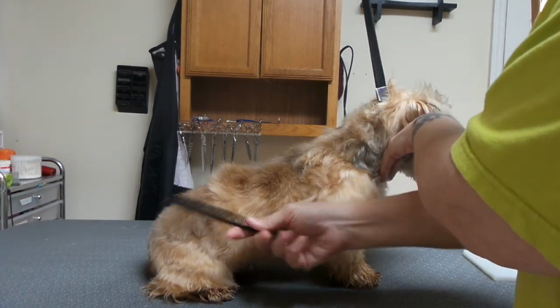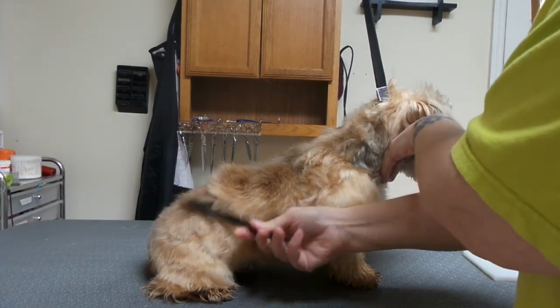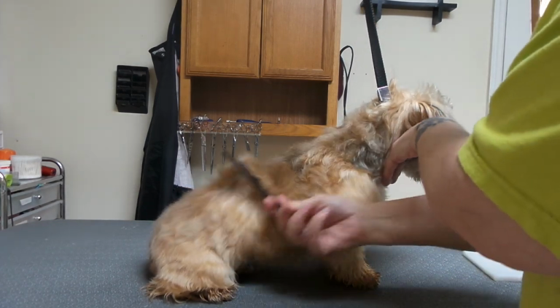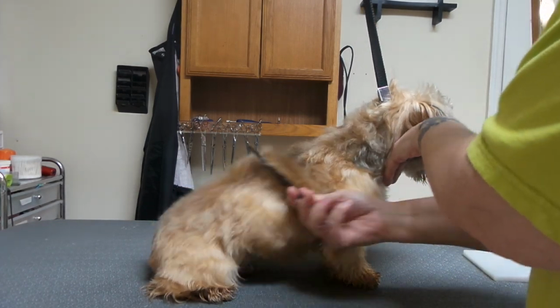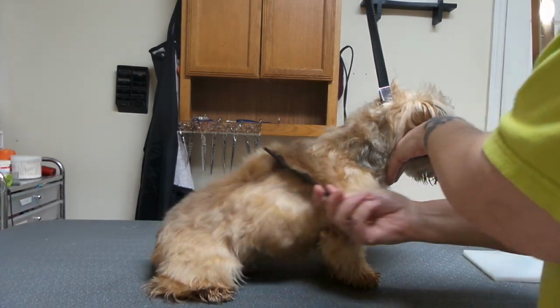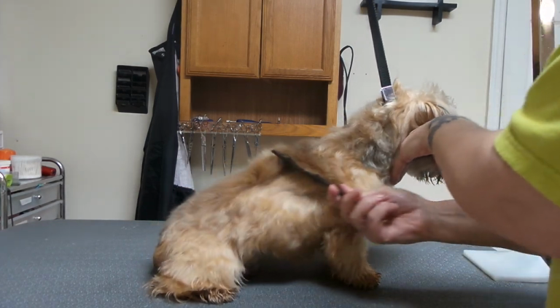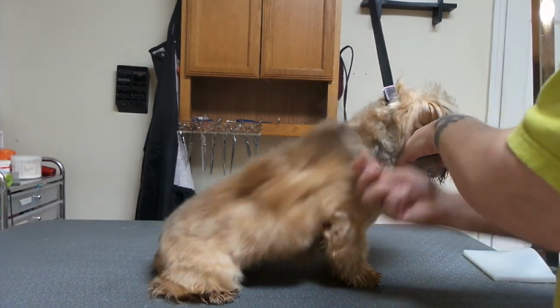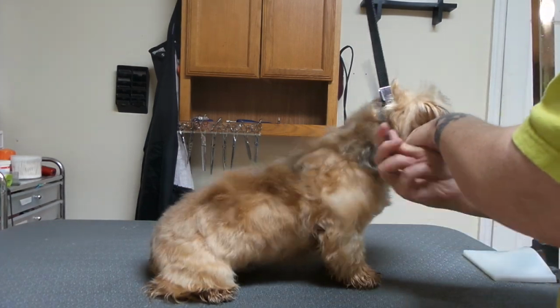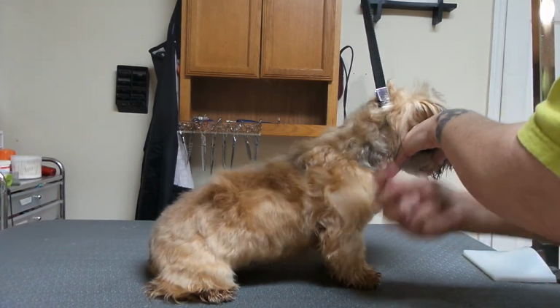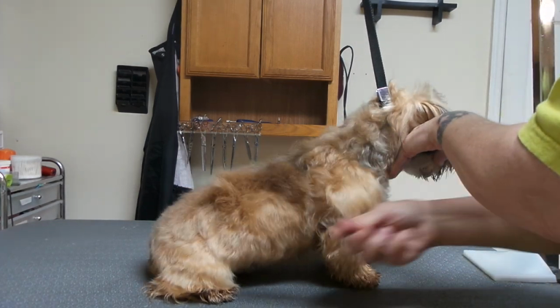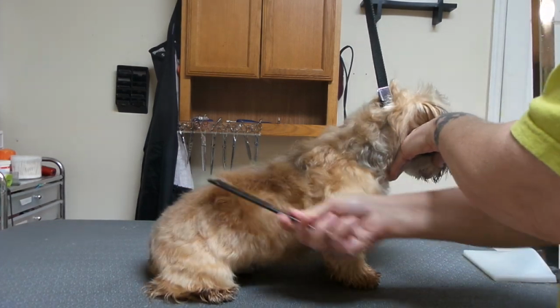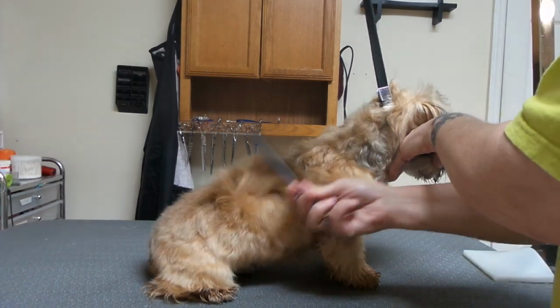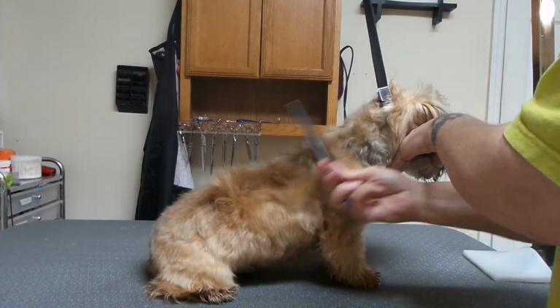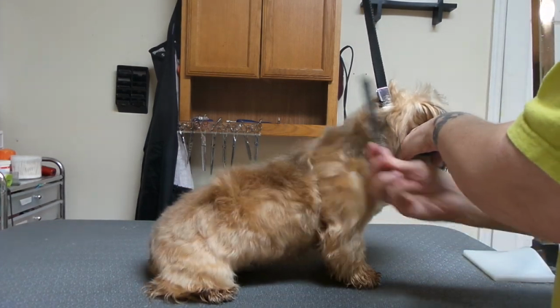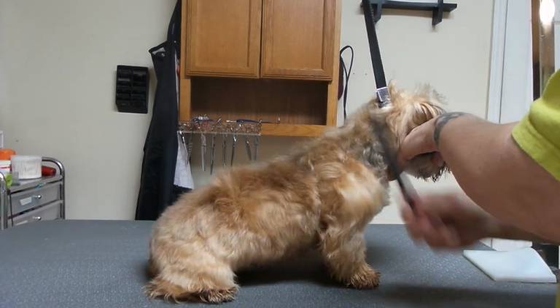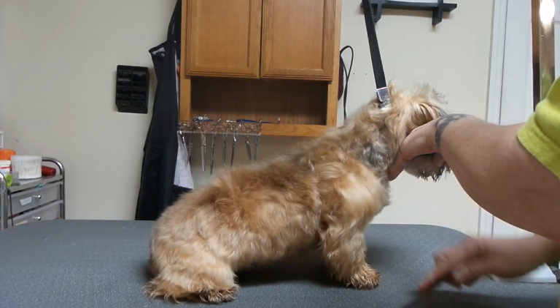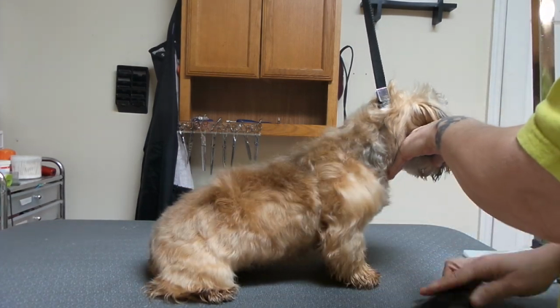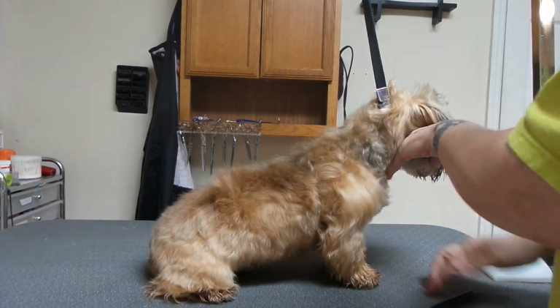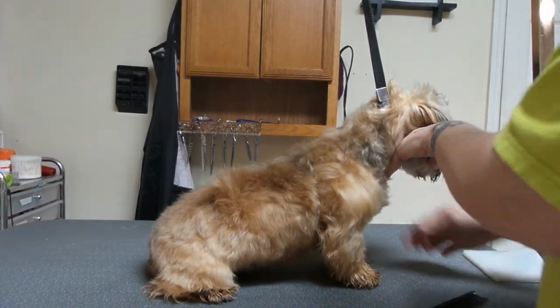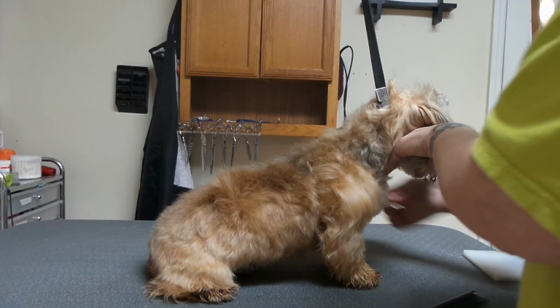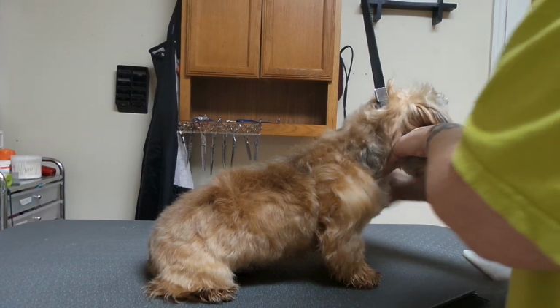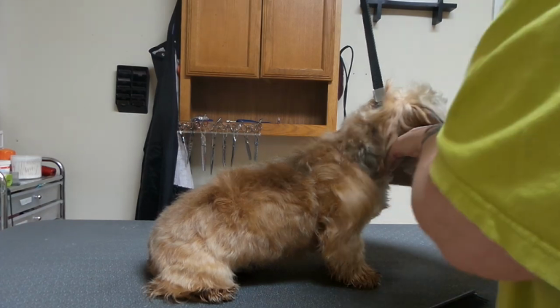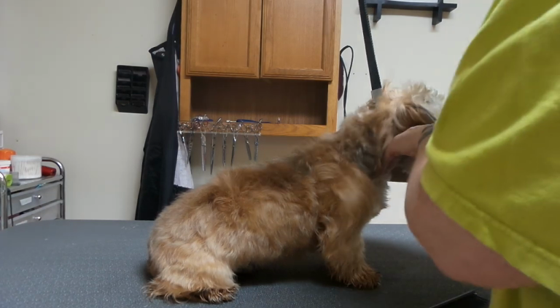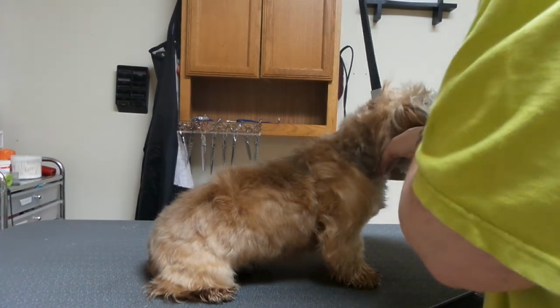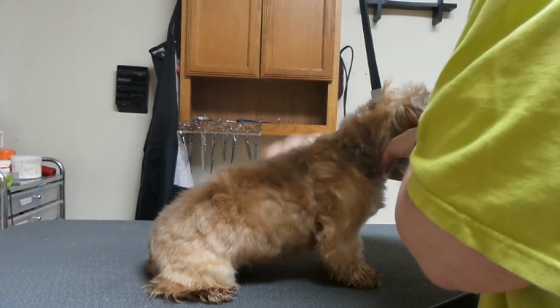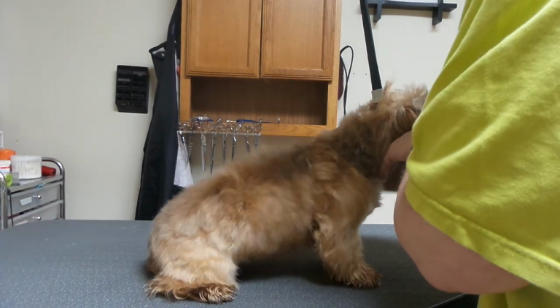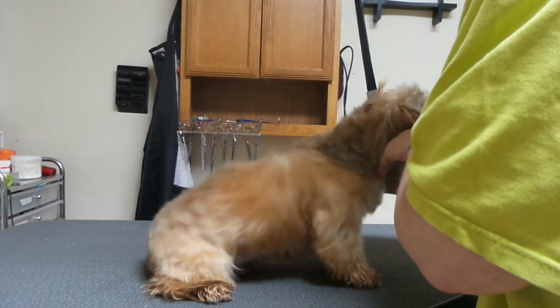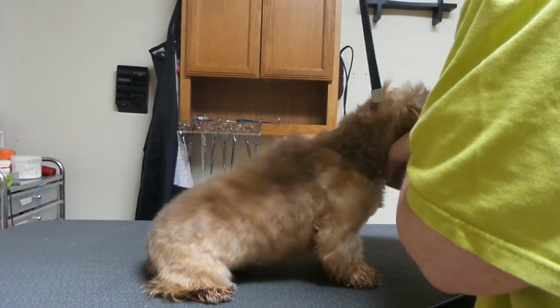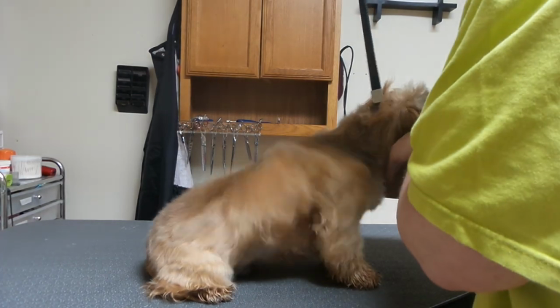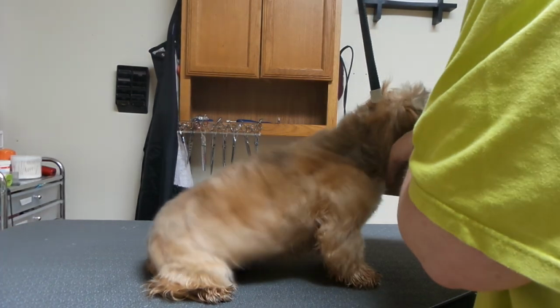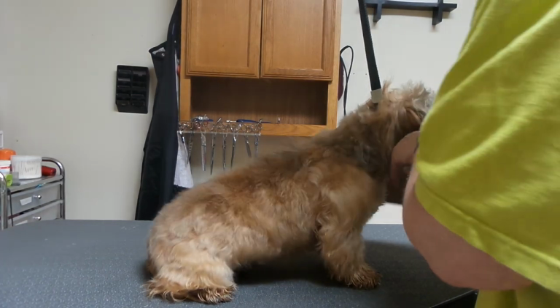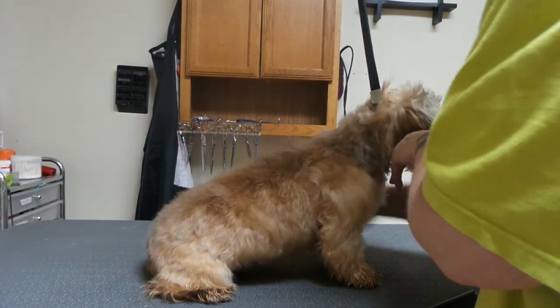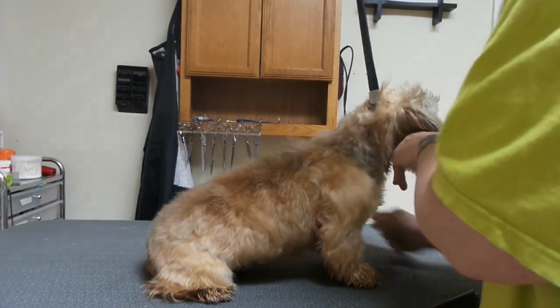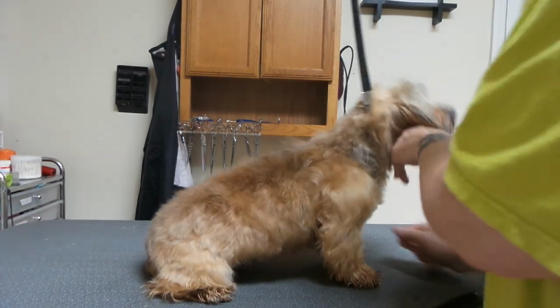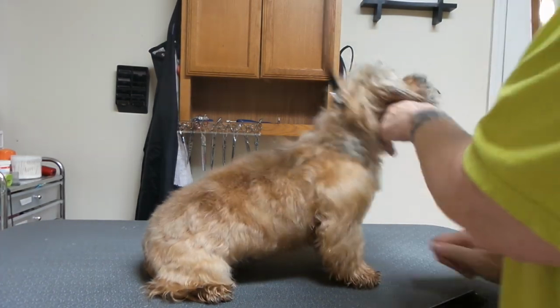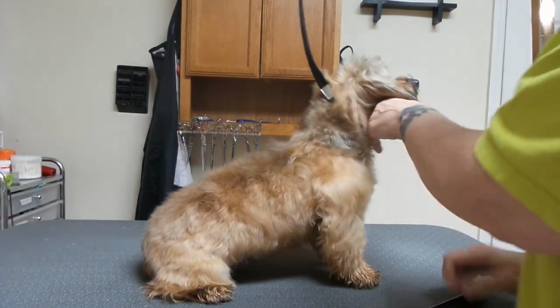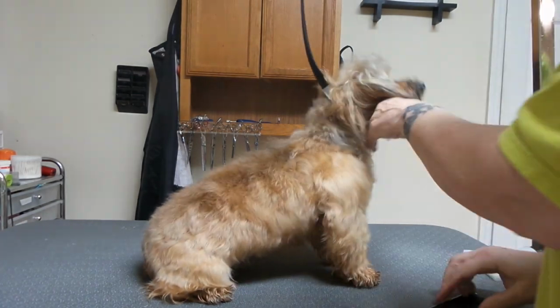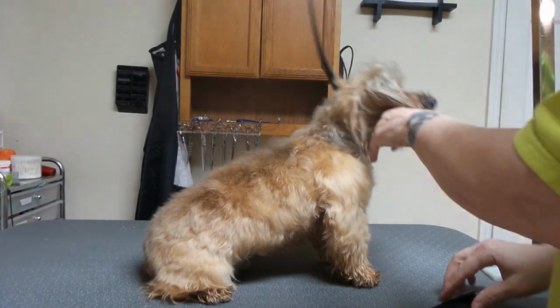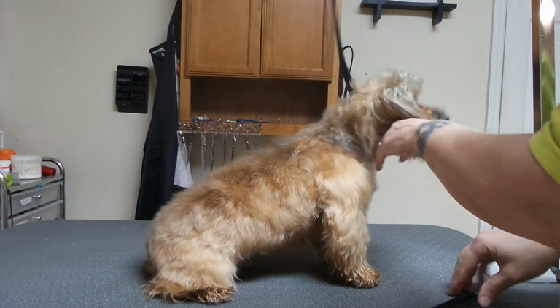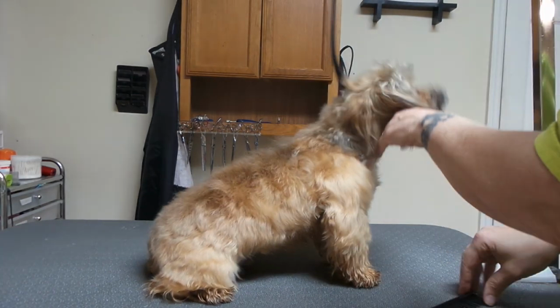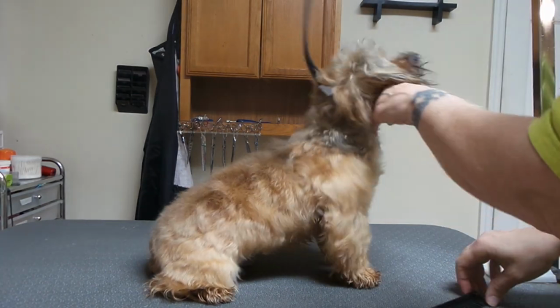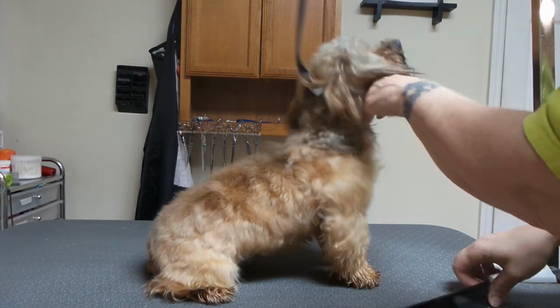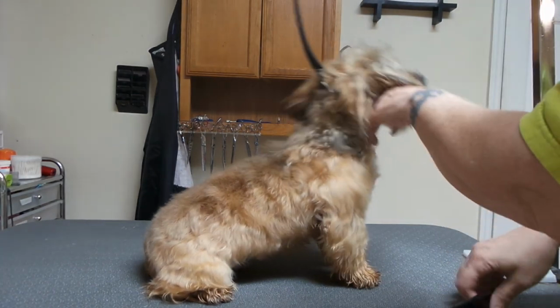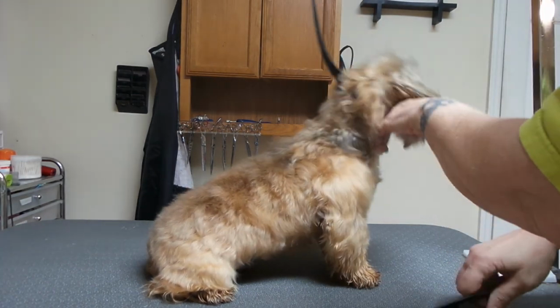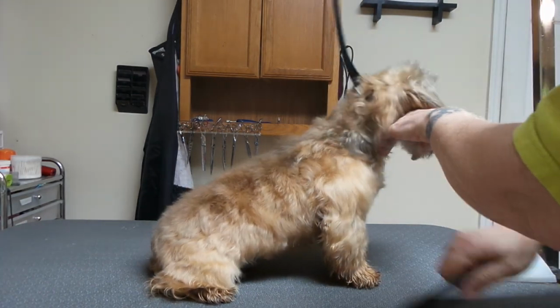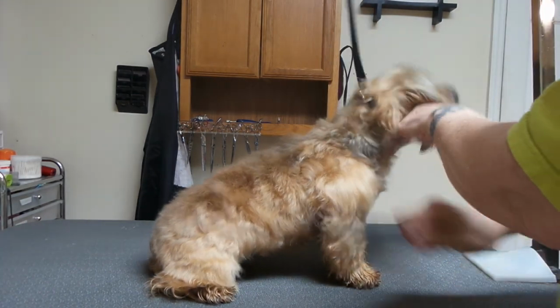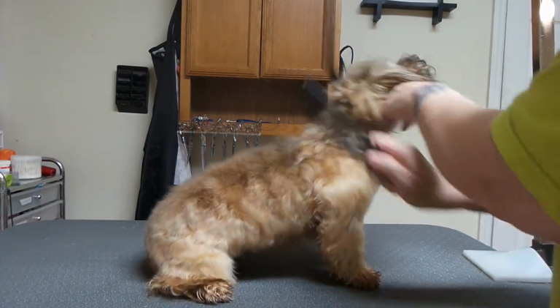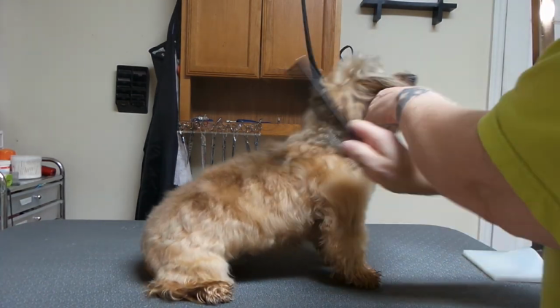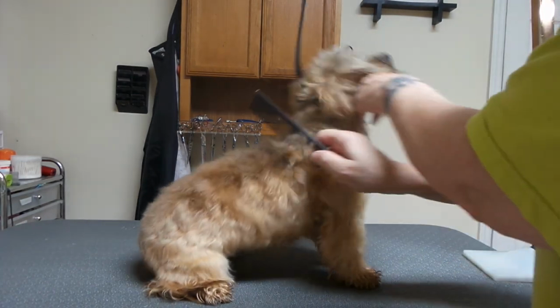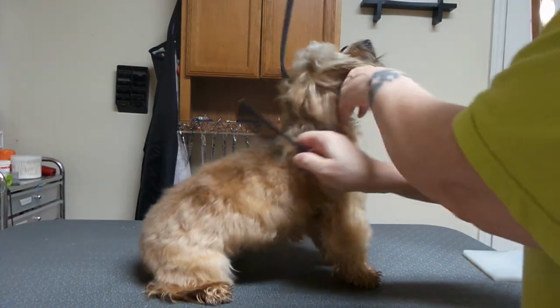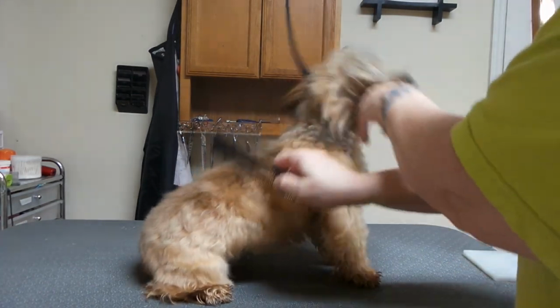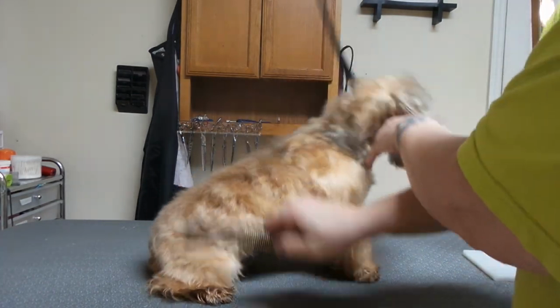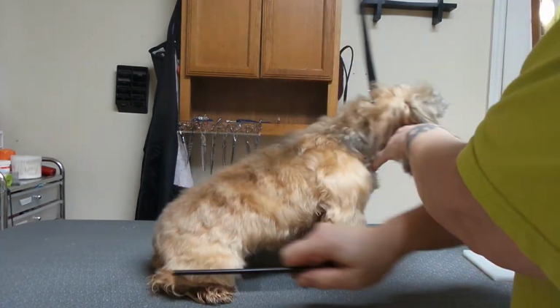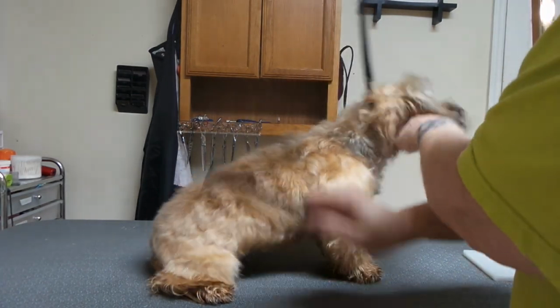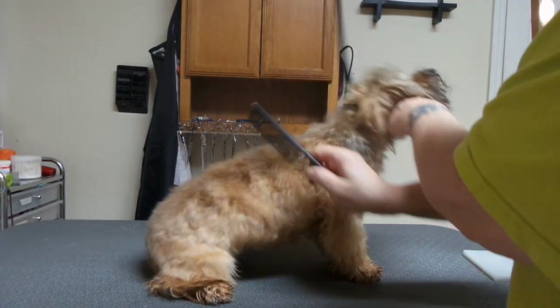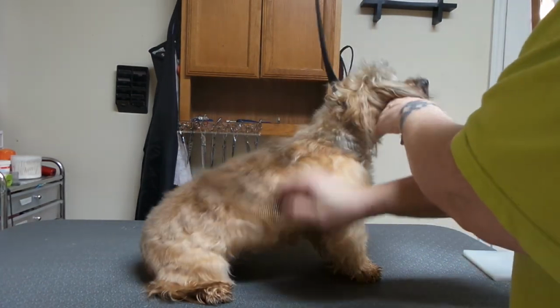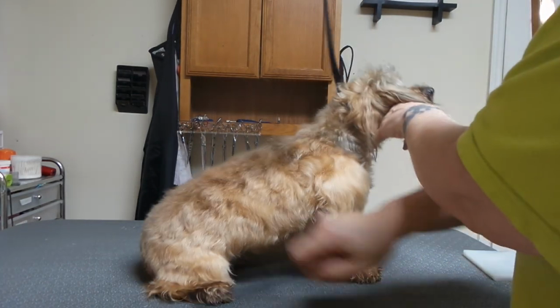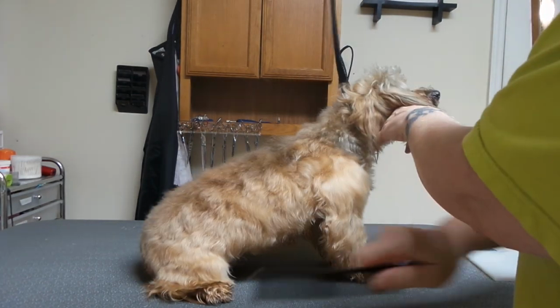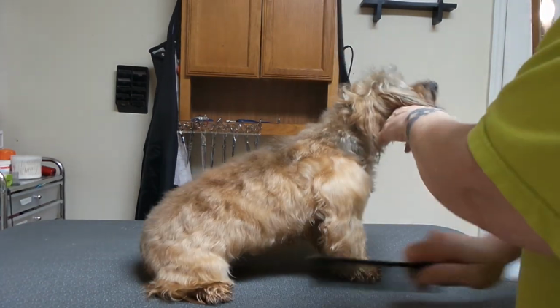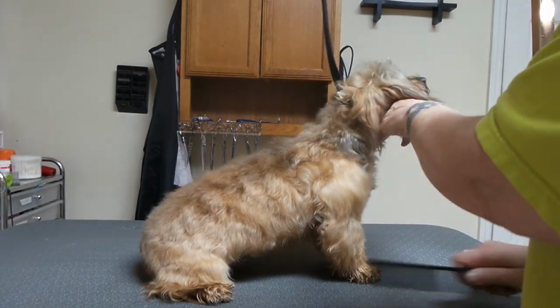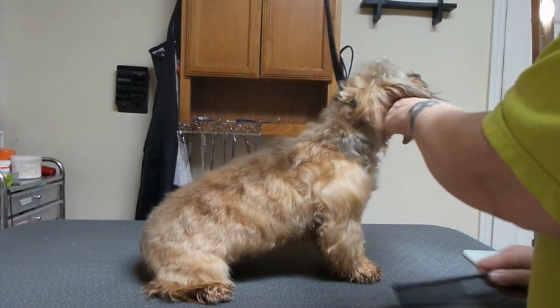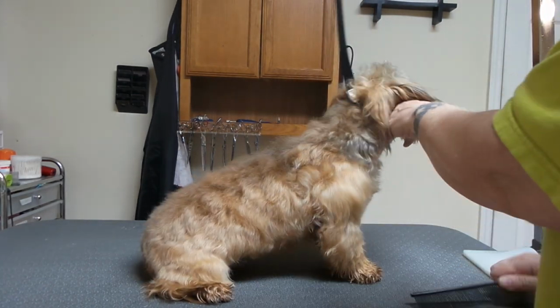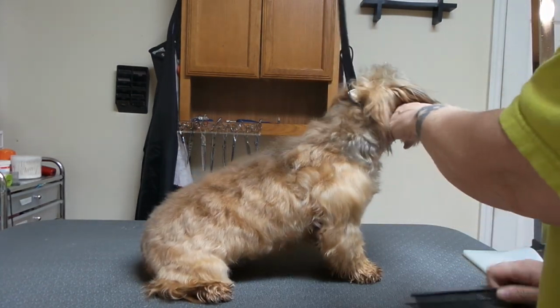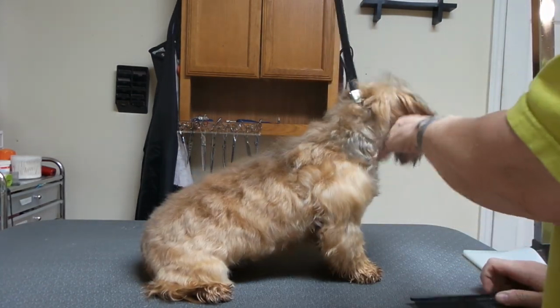We can go backwards. We can do whatever we want to do with it. Shake it, and it'll fall where it's going to lay naturally. Shake and fall.